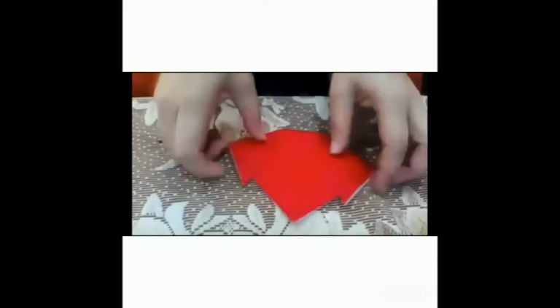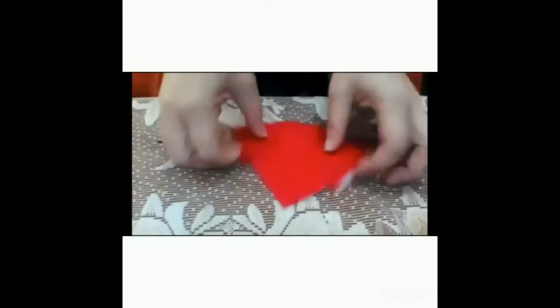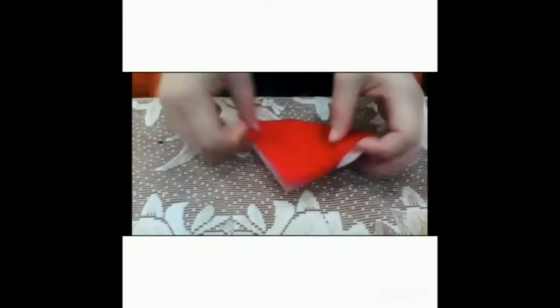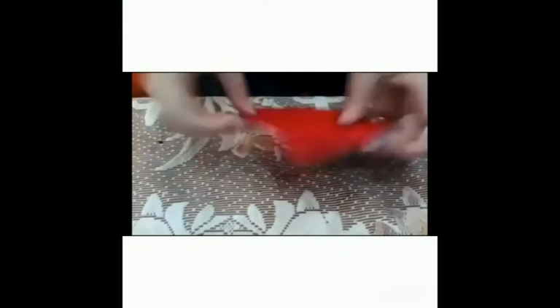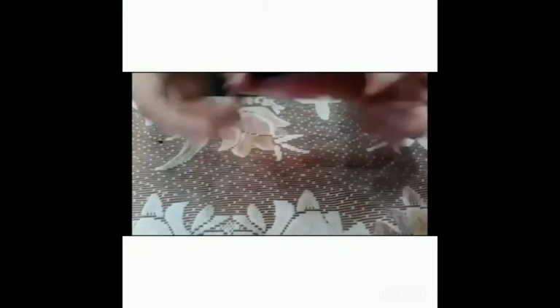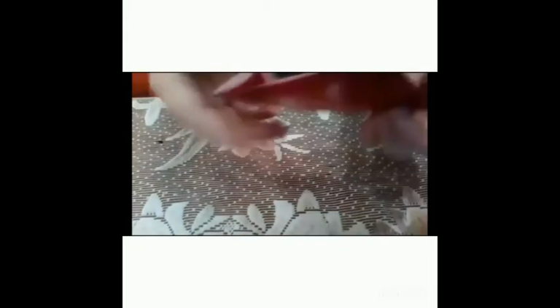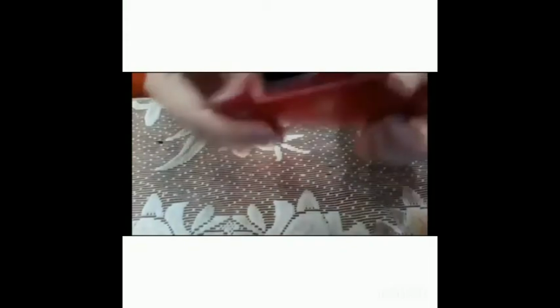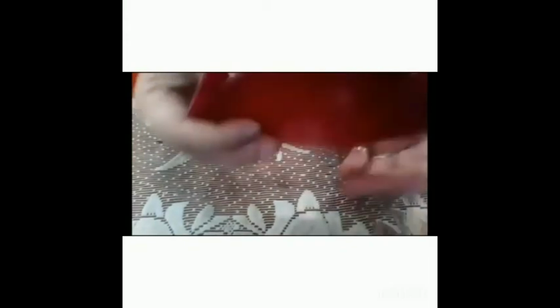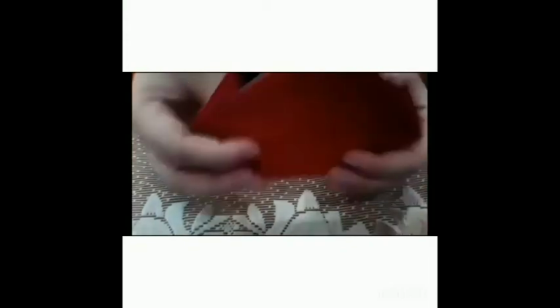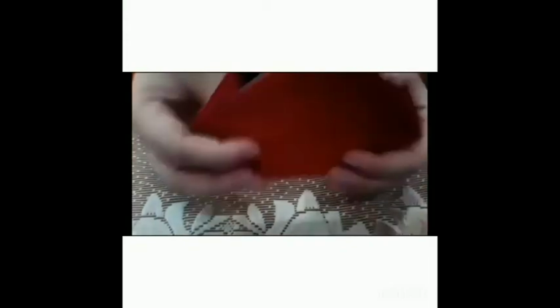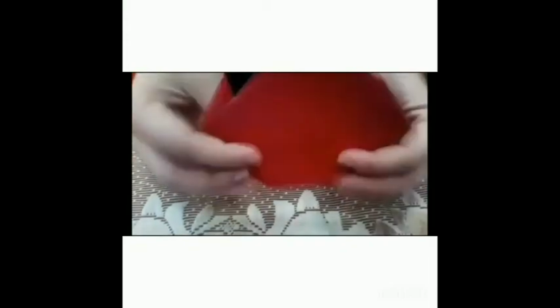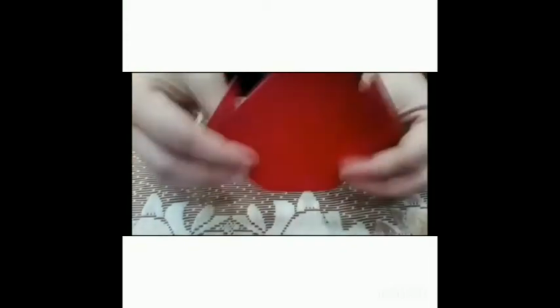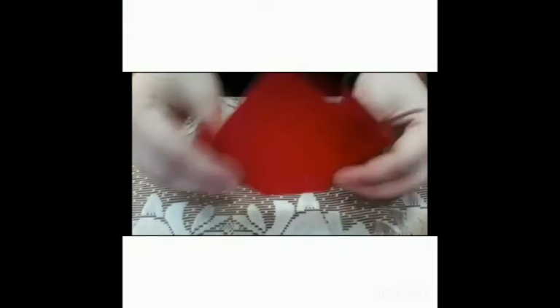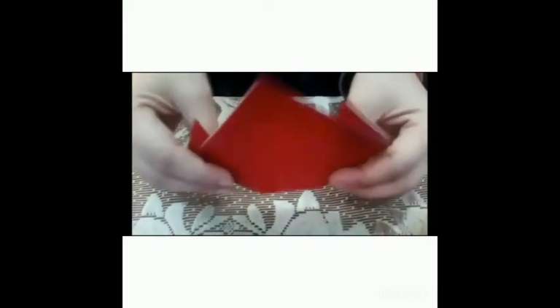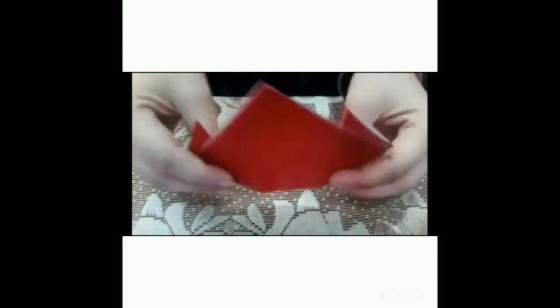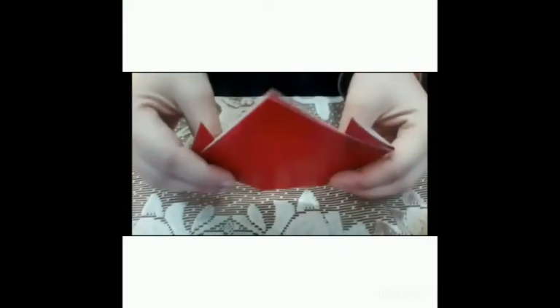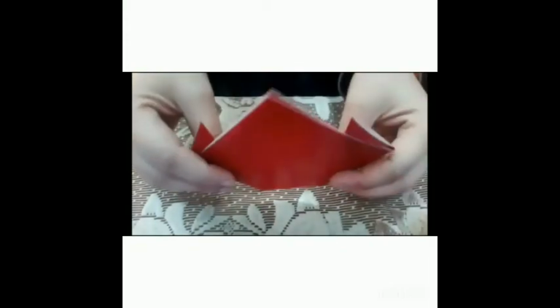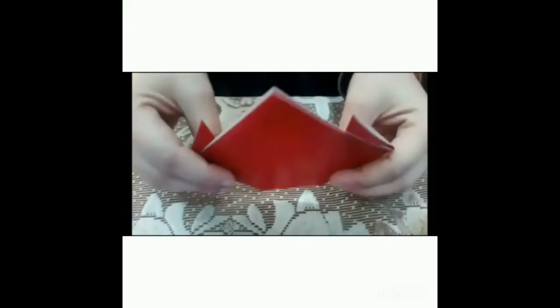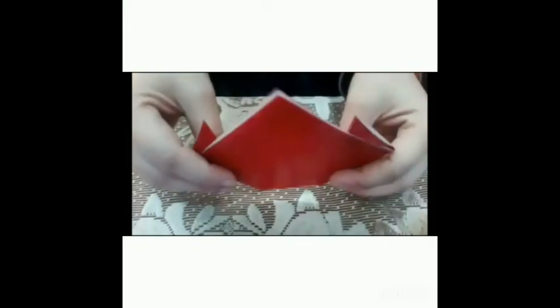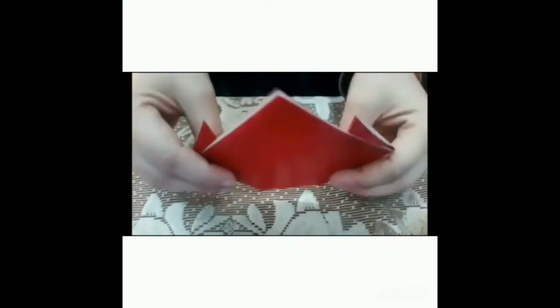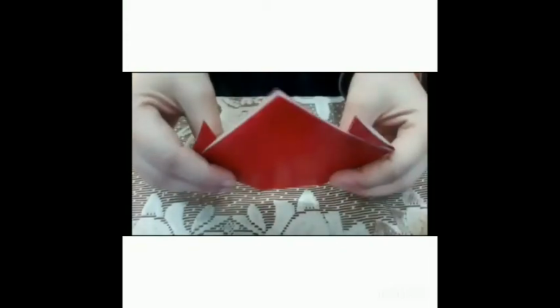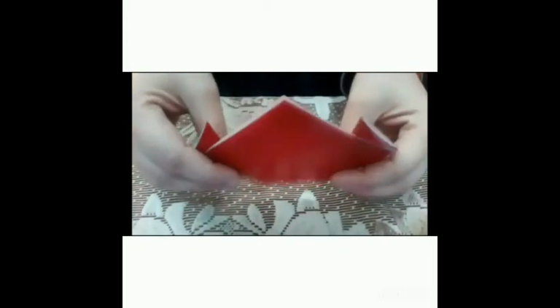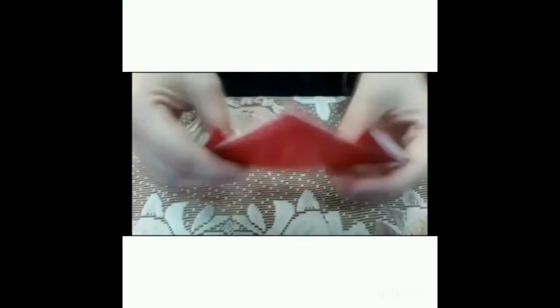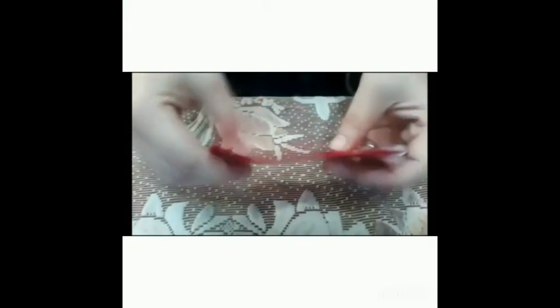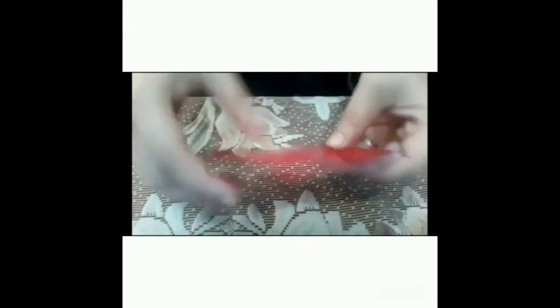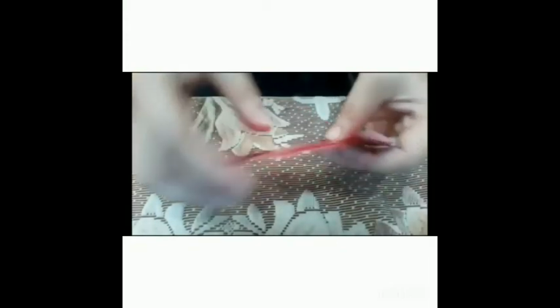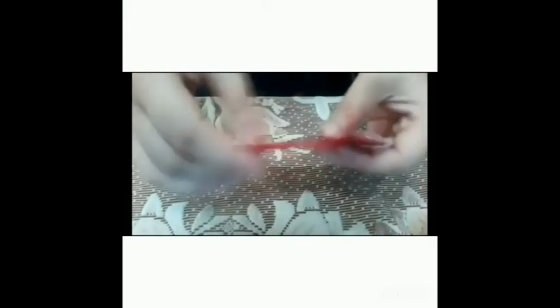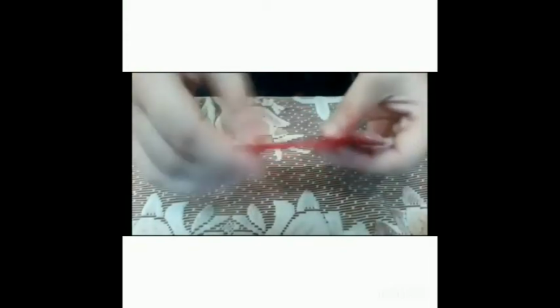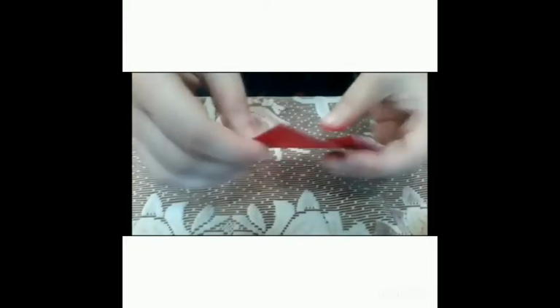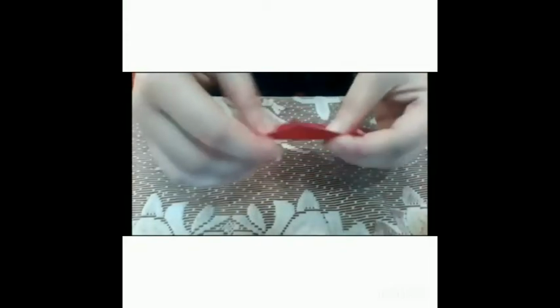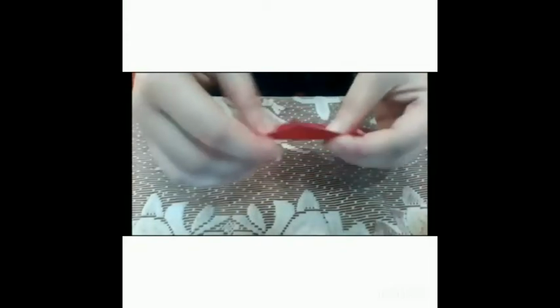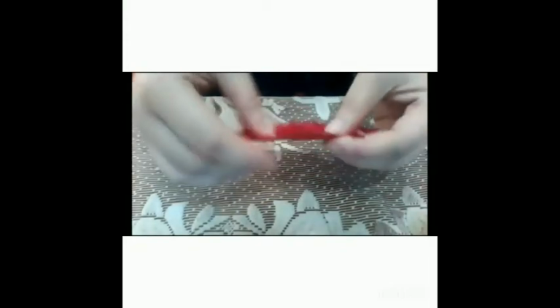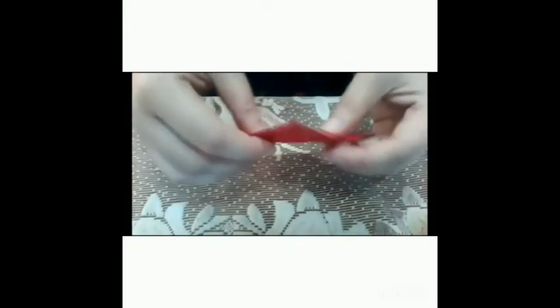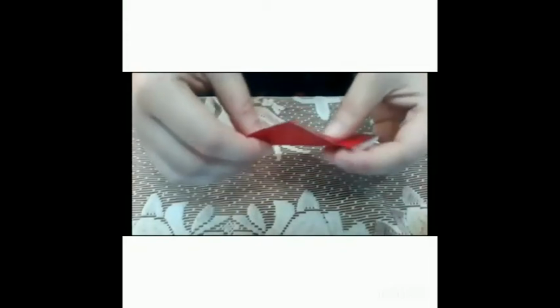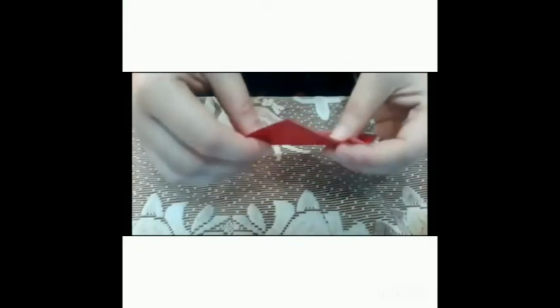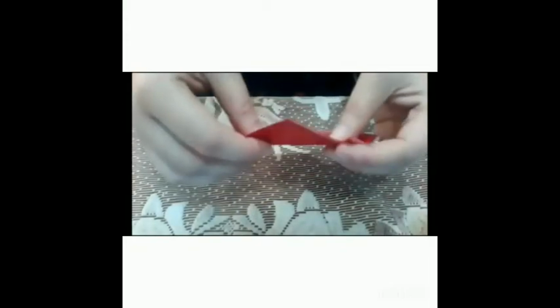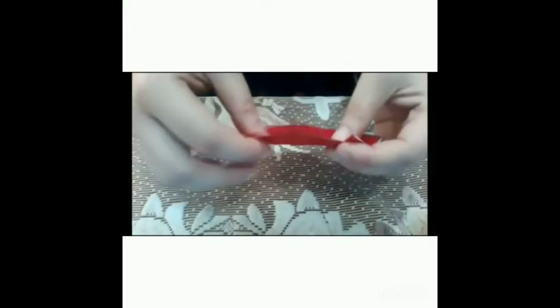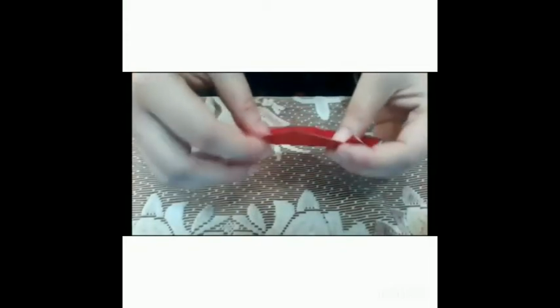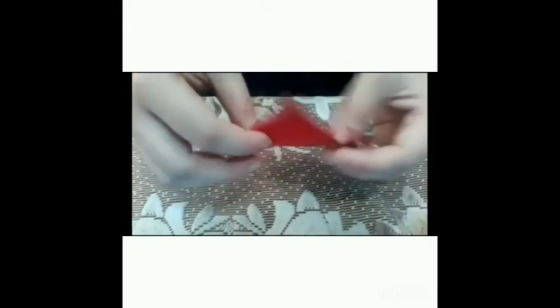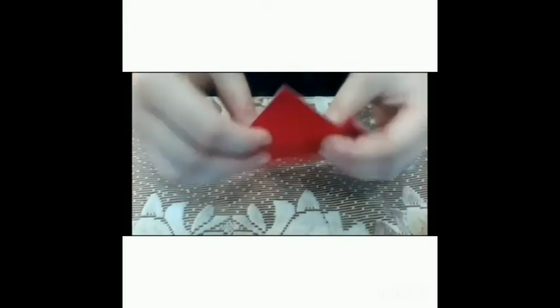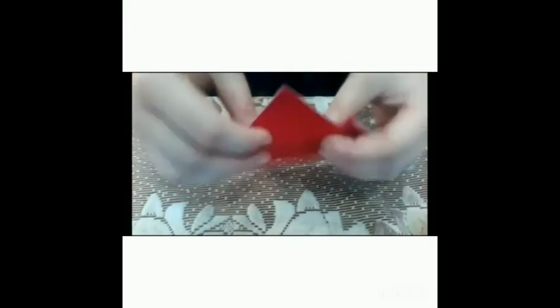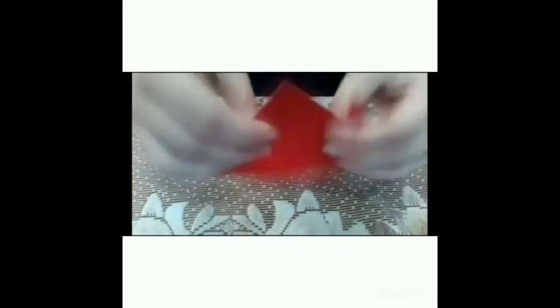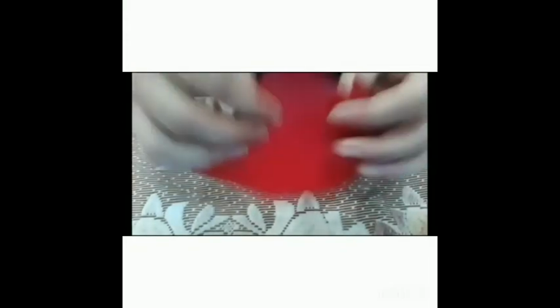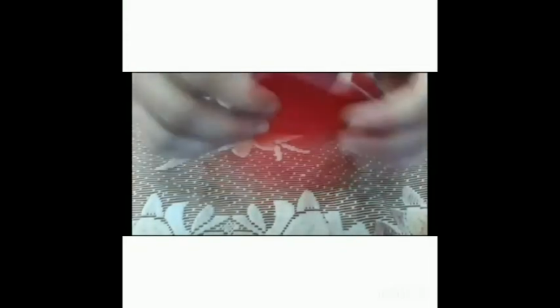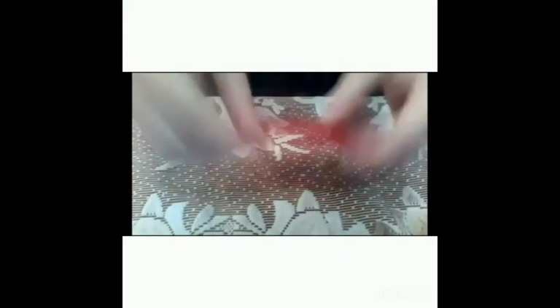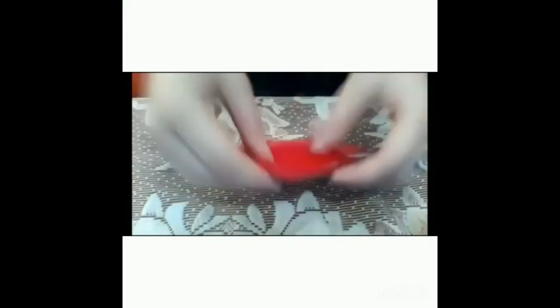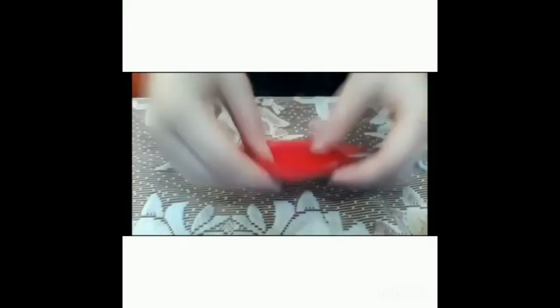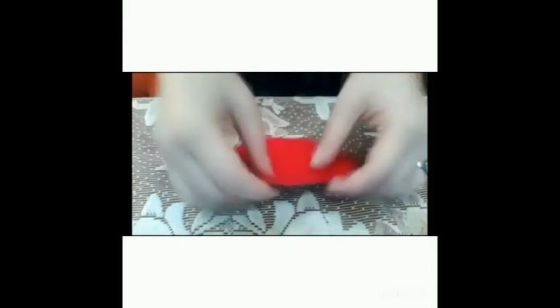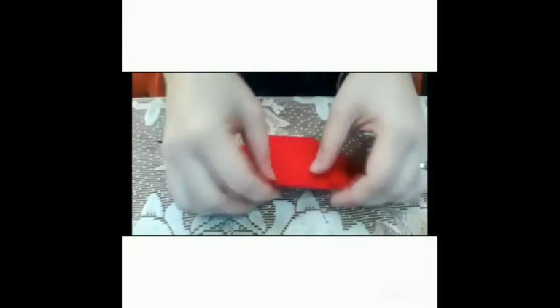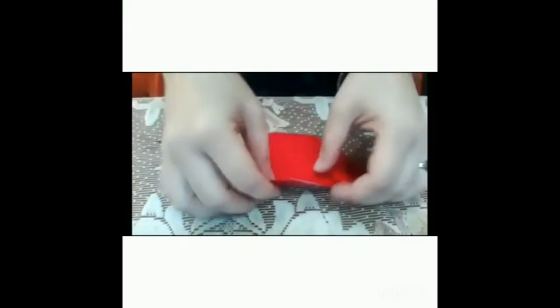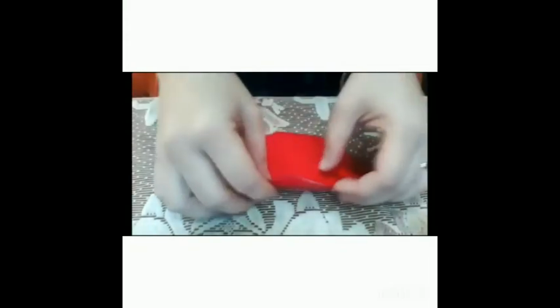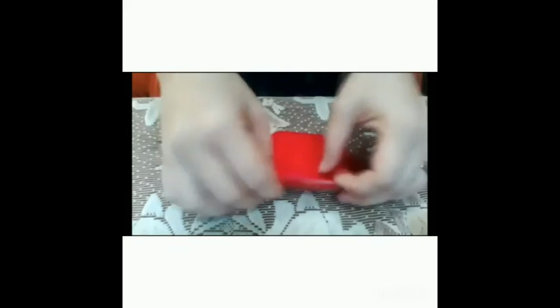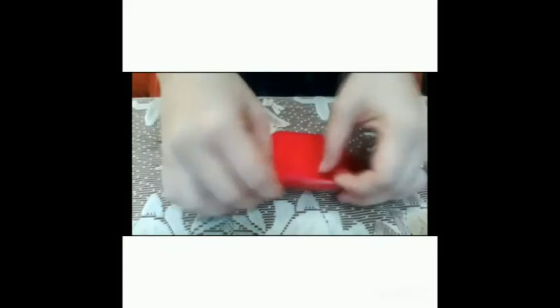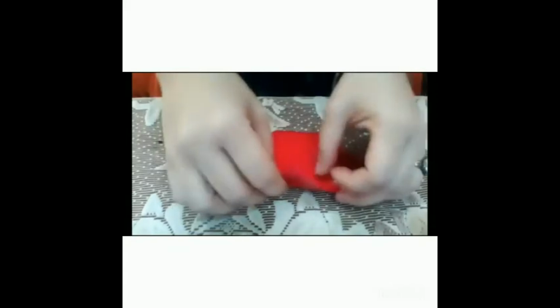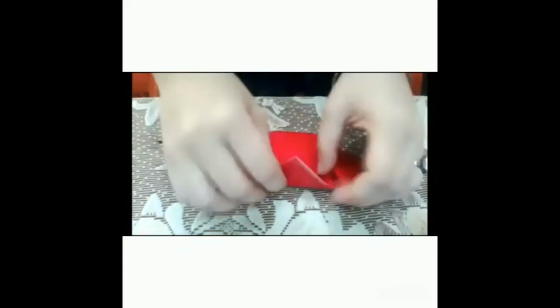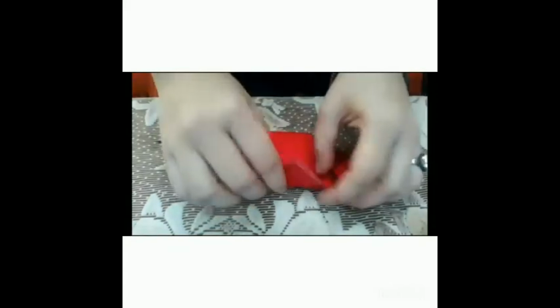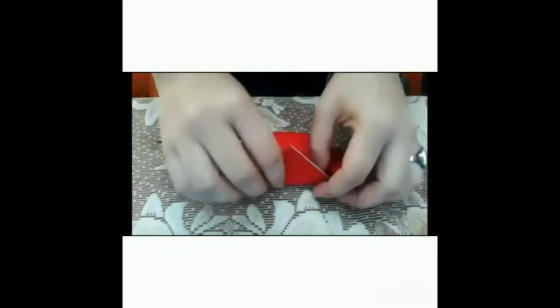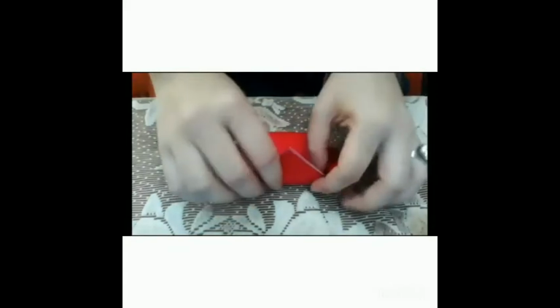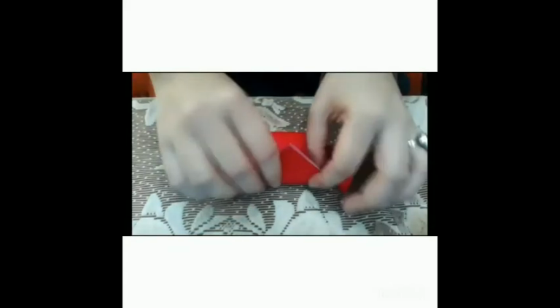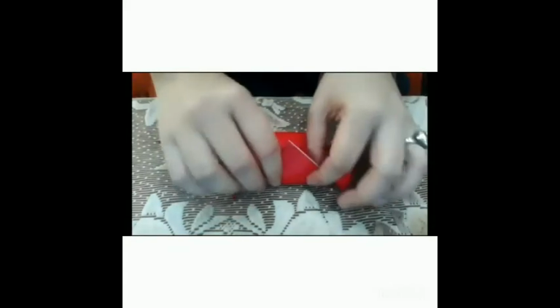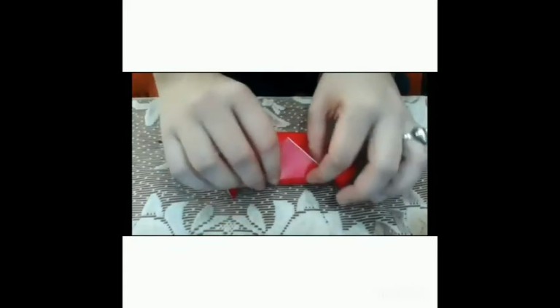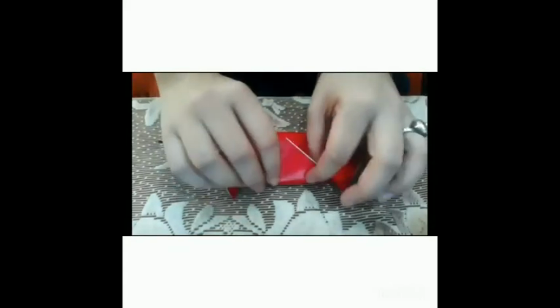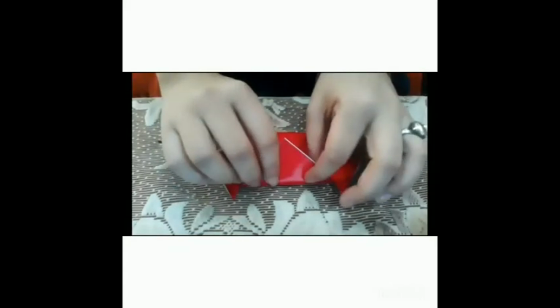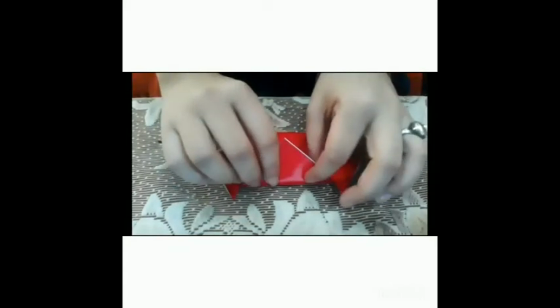Like this, then we will fold the middle part of this paper.